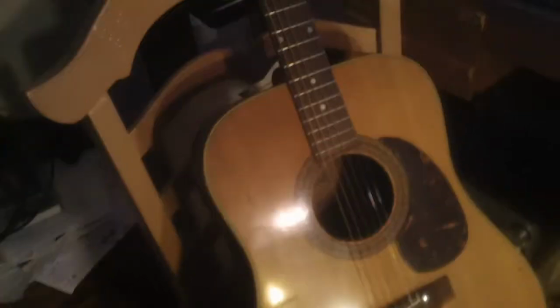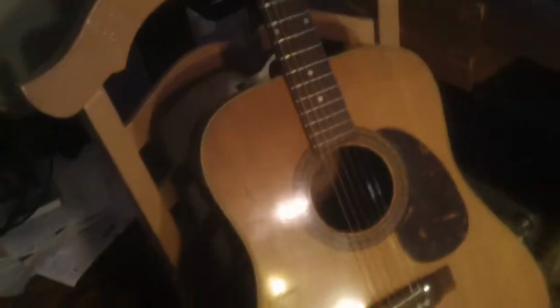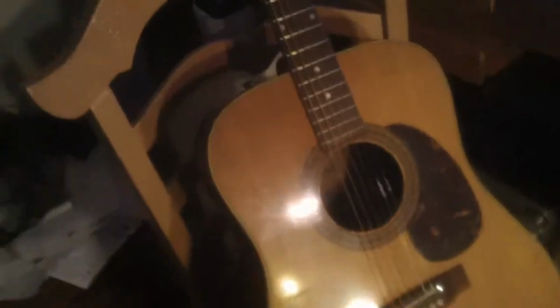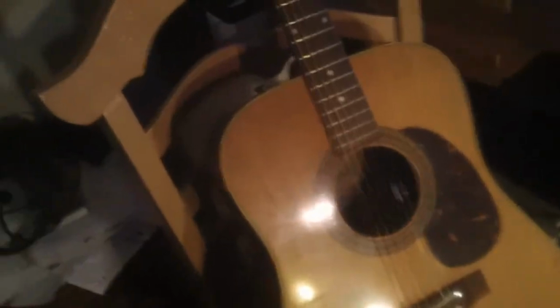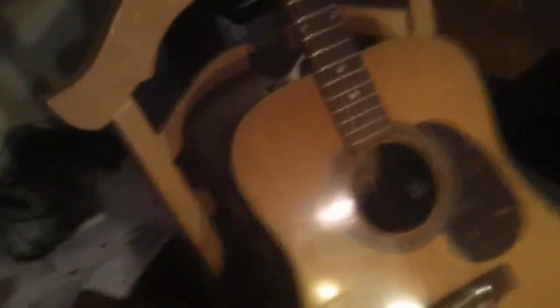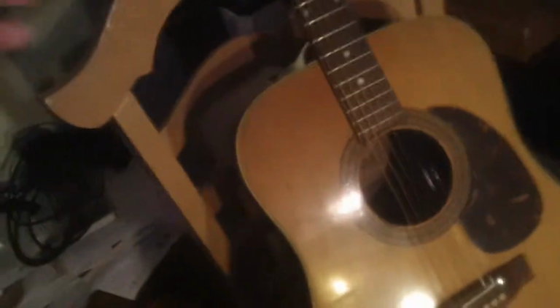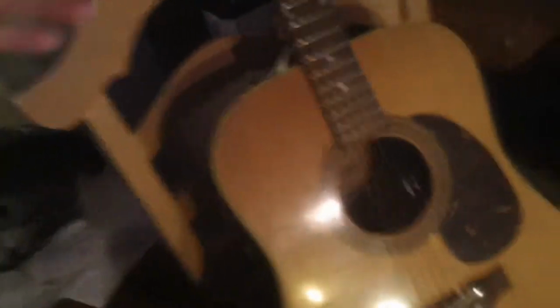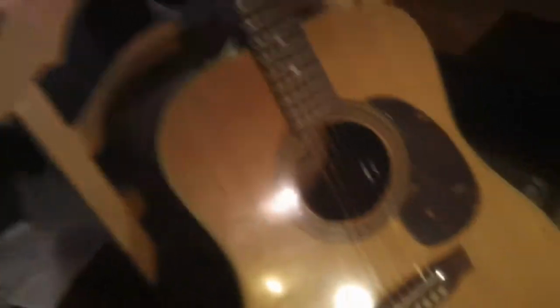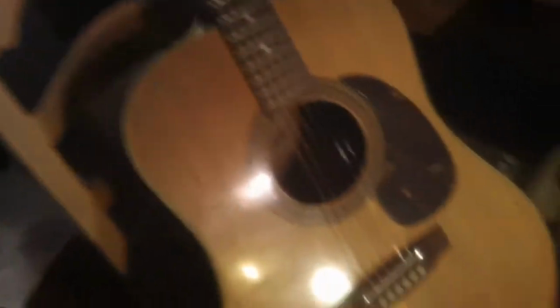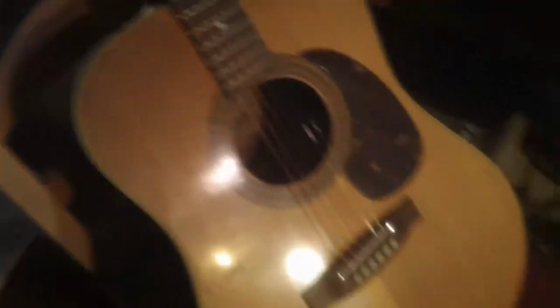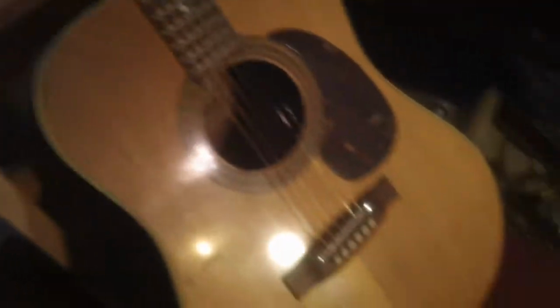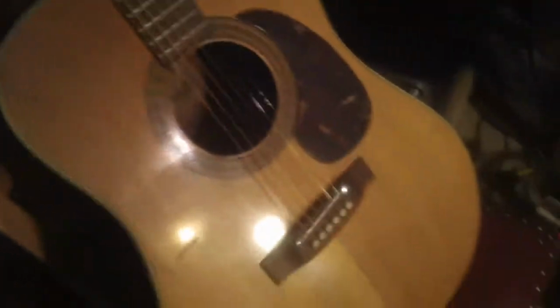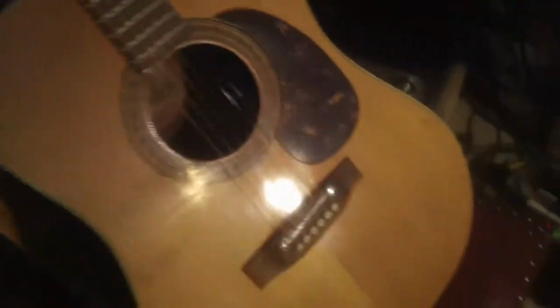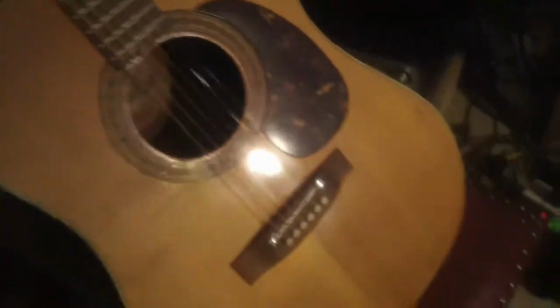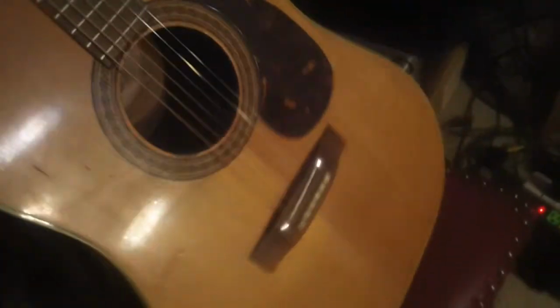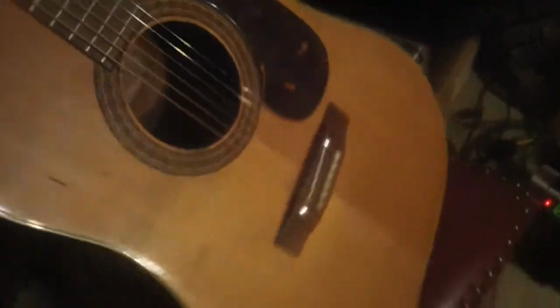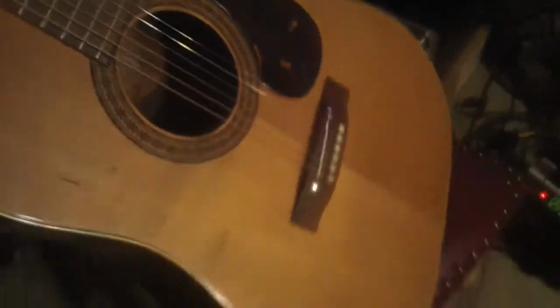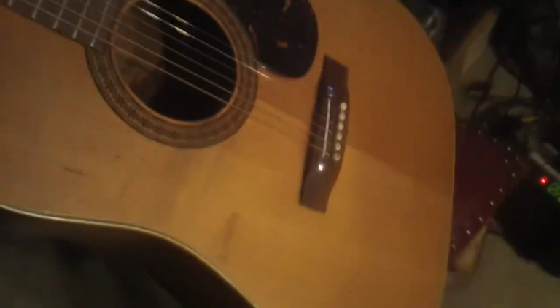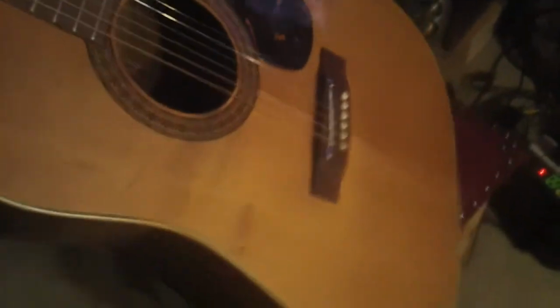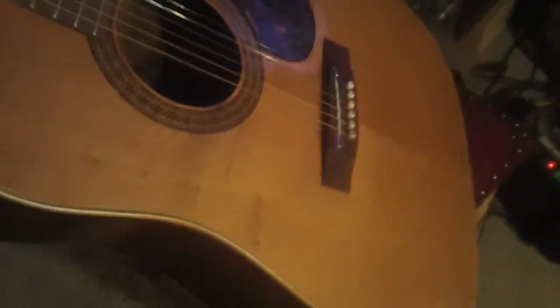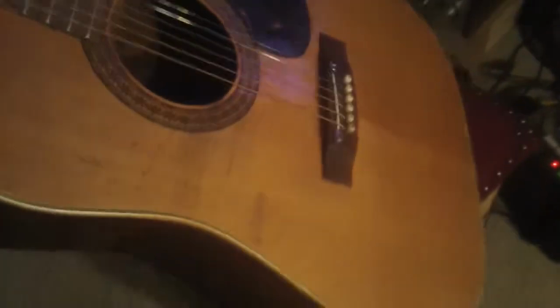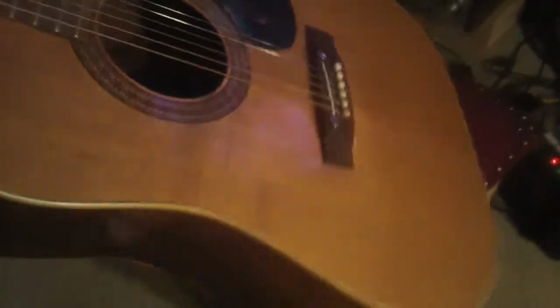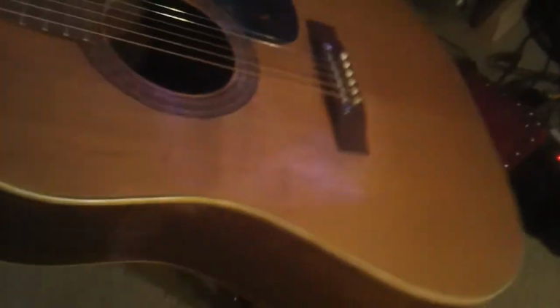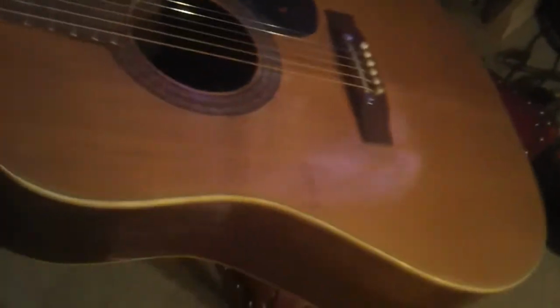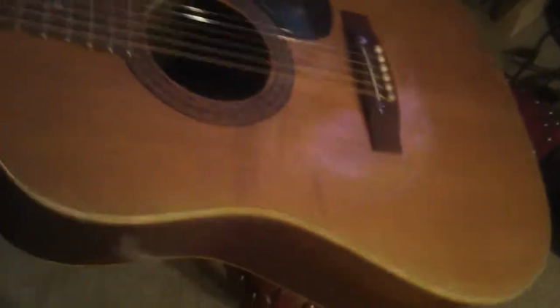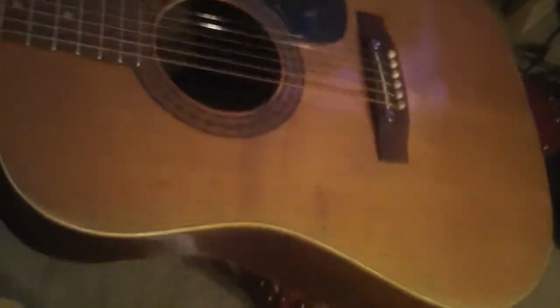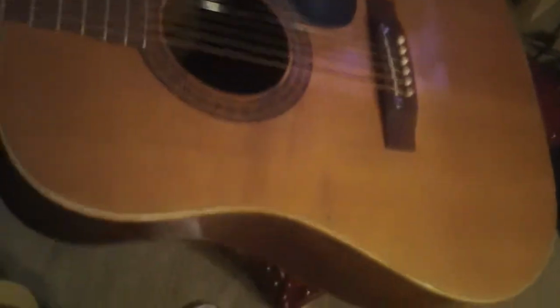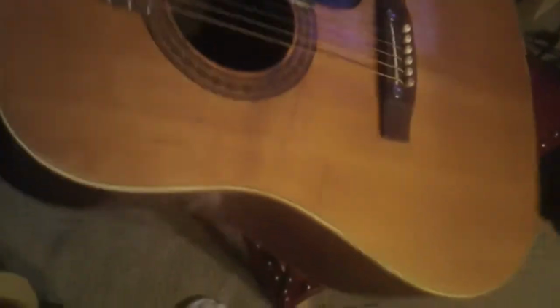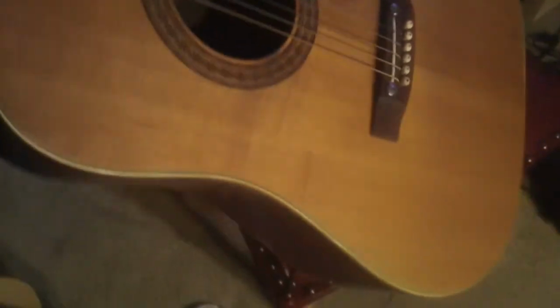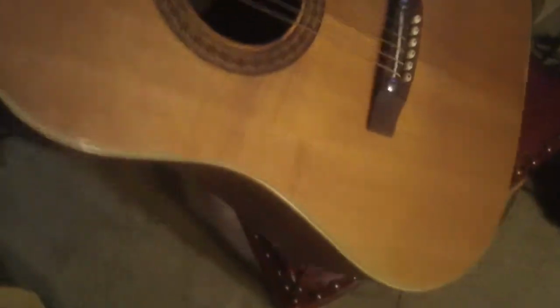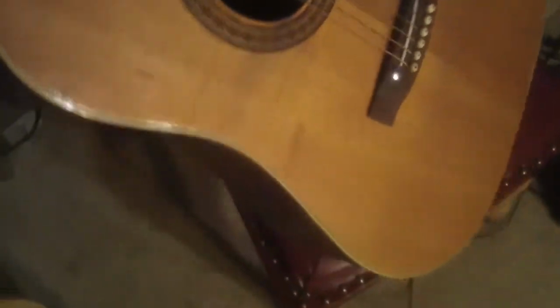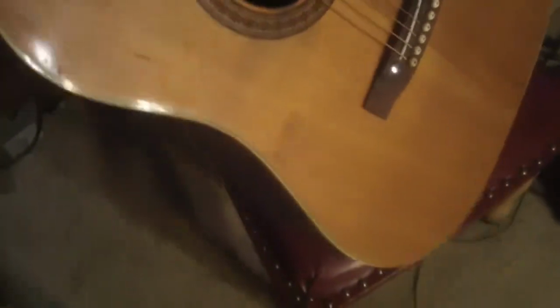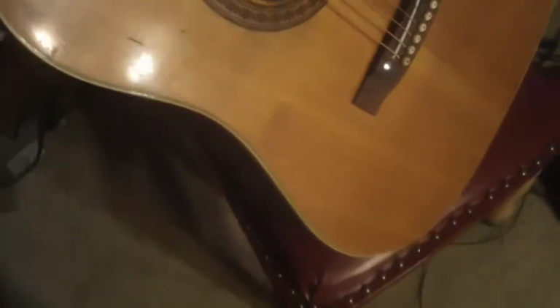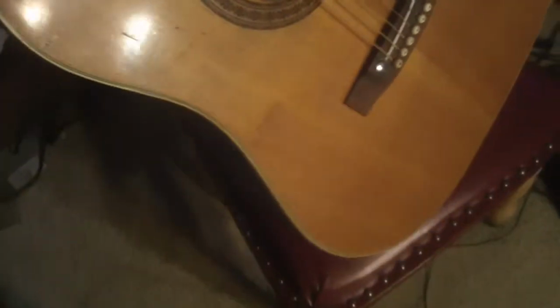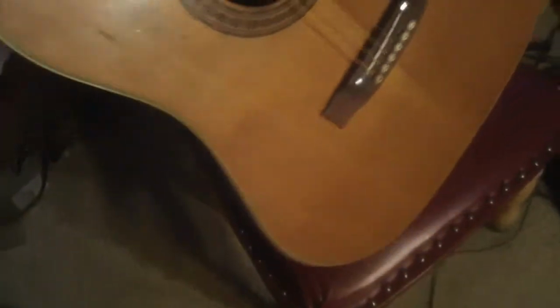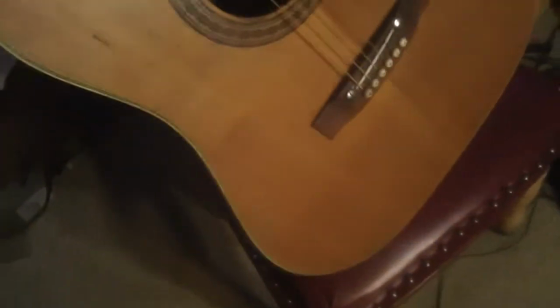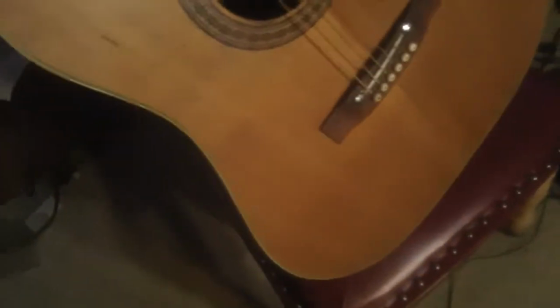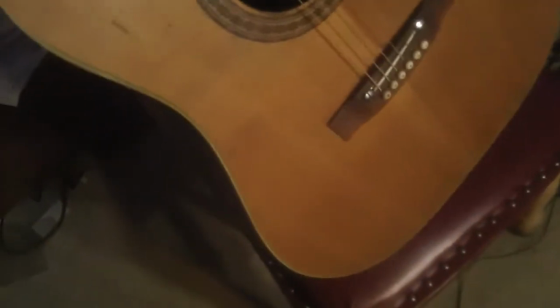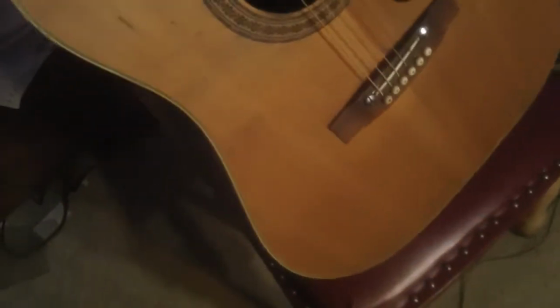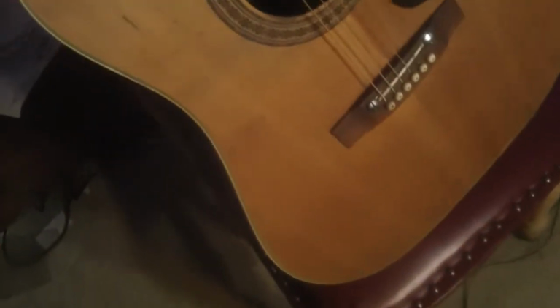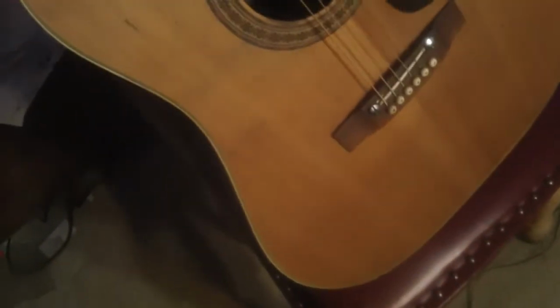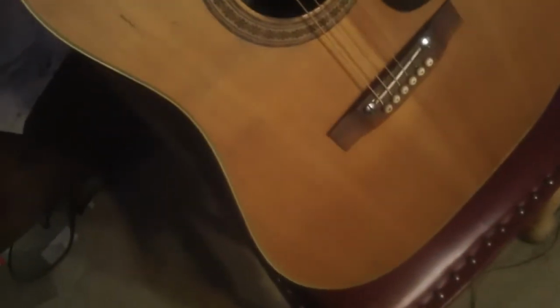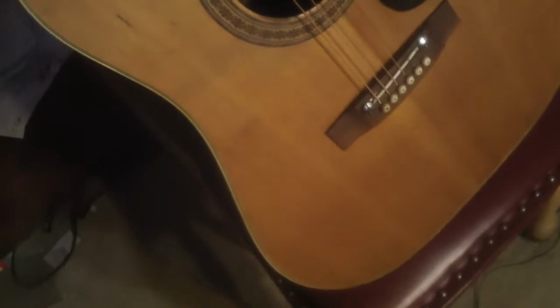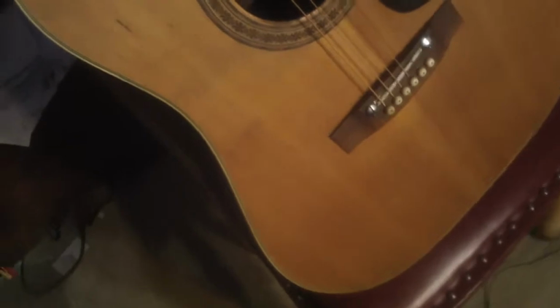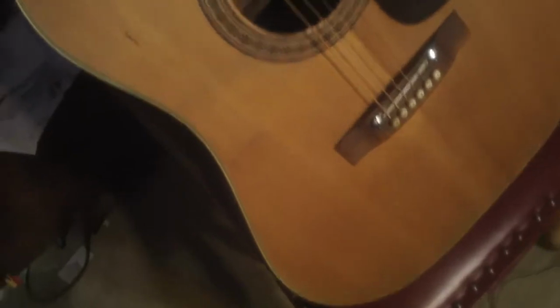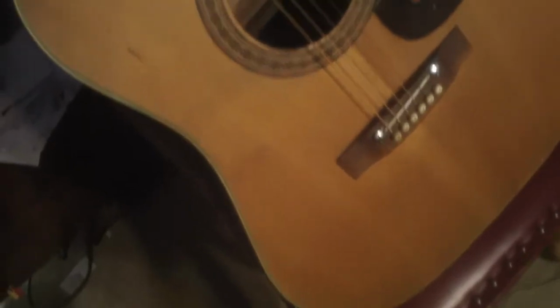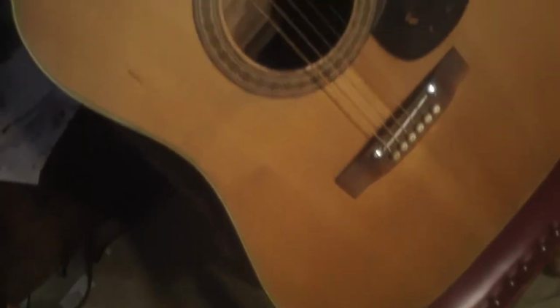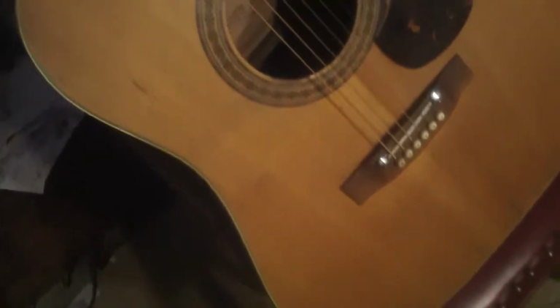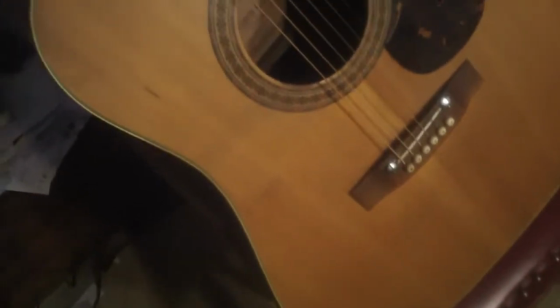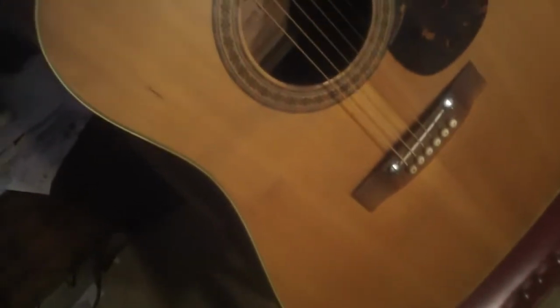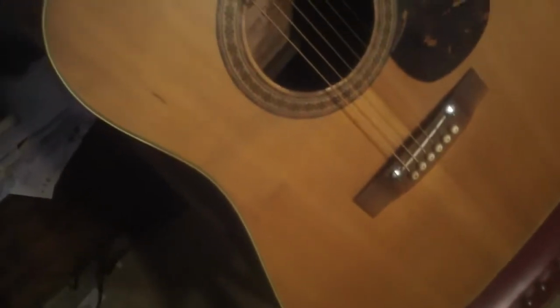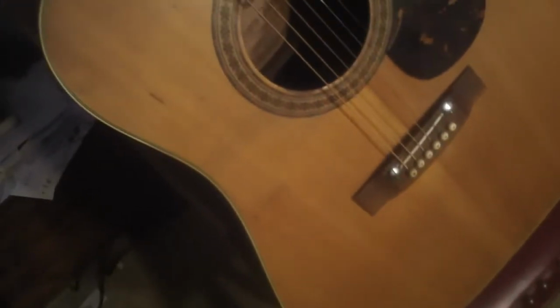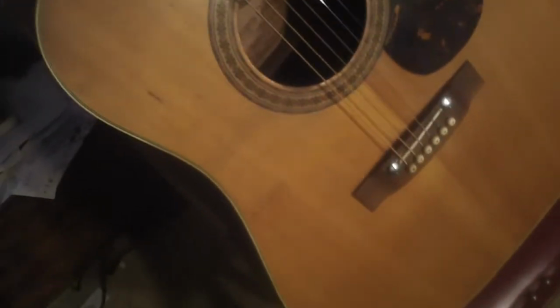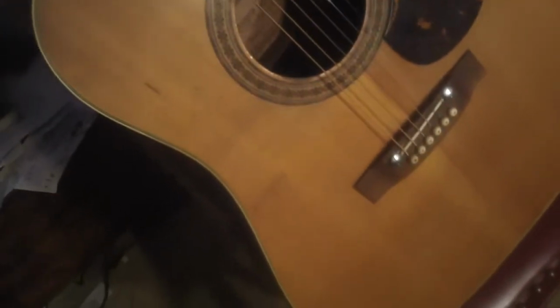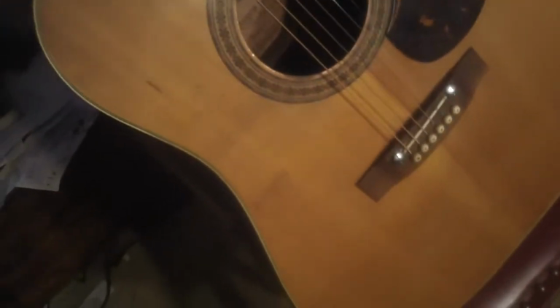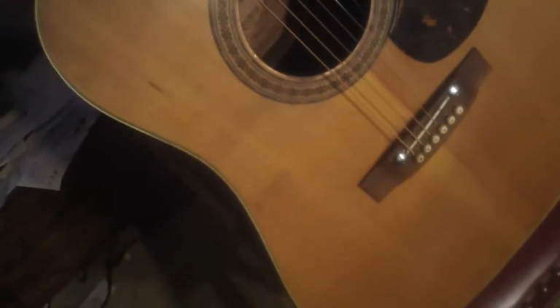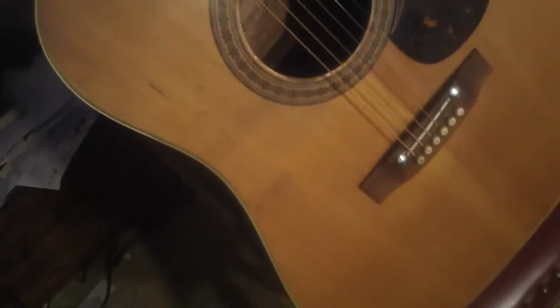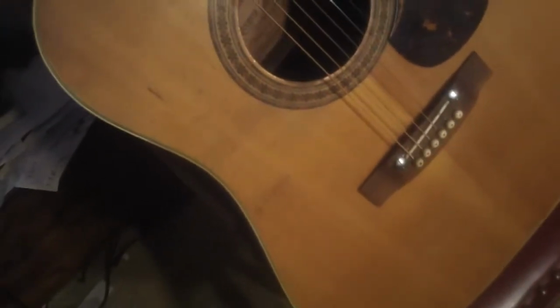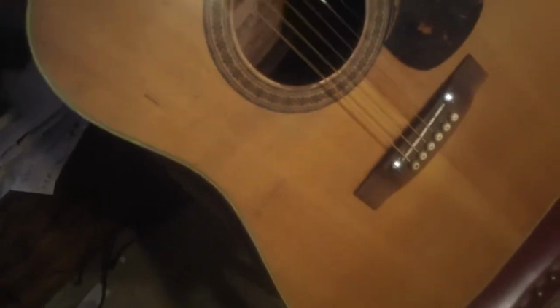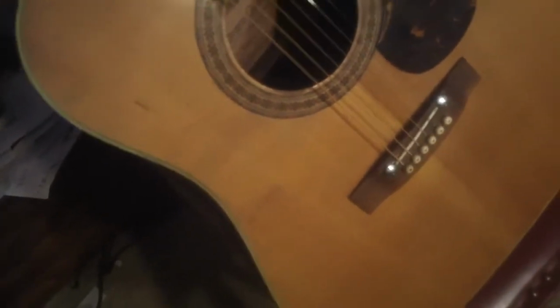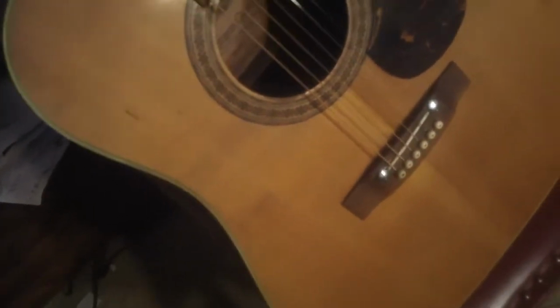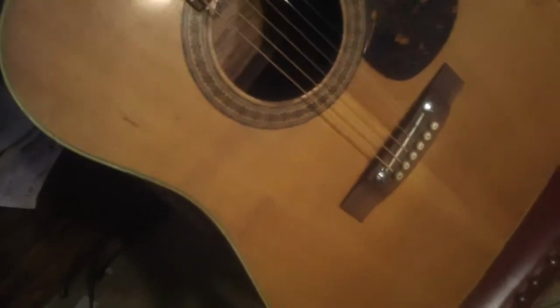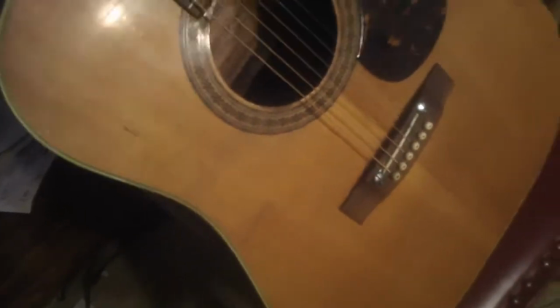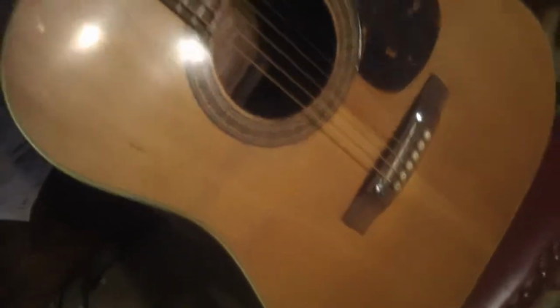Hey Steve Zook, welcome back to Pokesuit Channel. I'm showing this really cool made in Japan in the 70s Alvarez 5023.